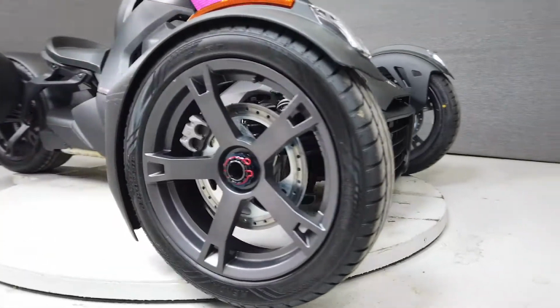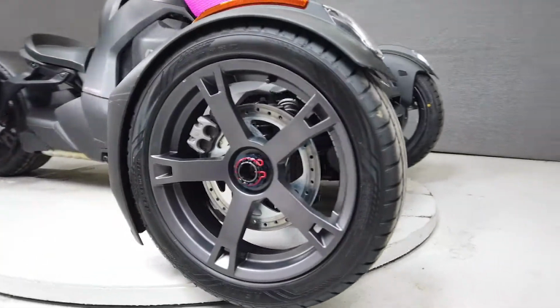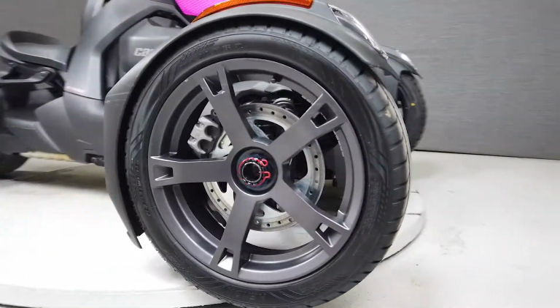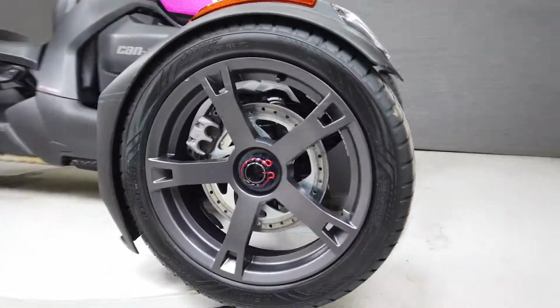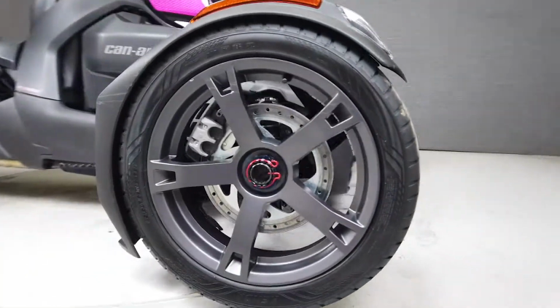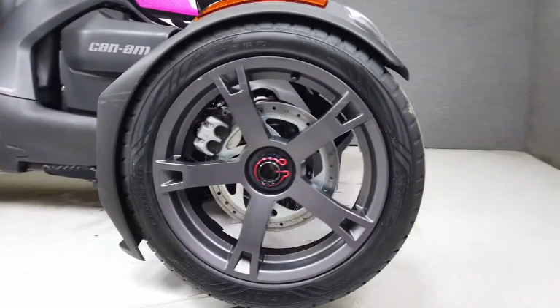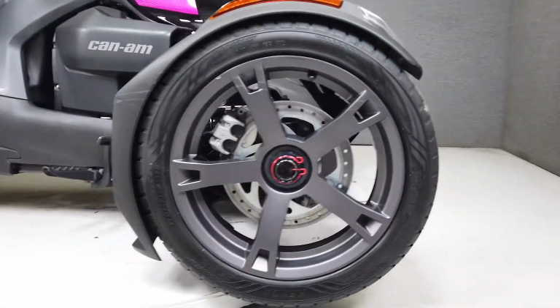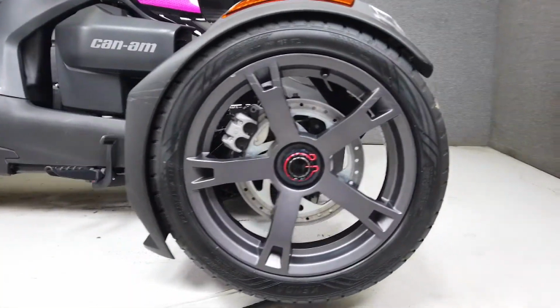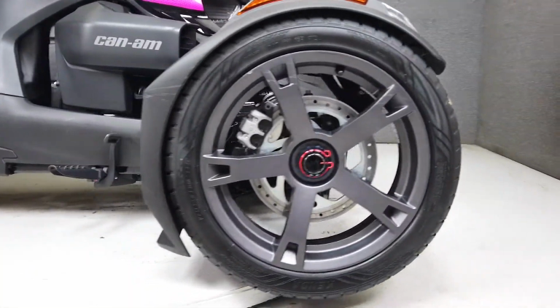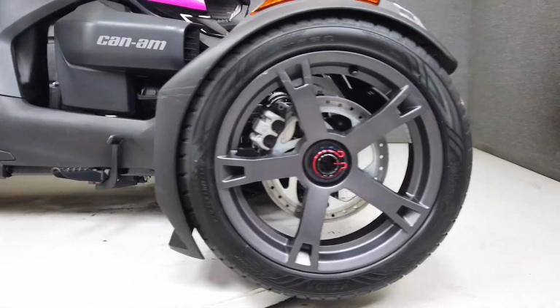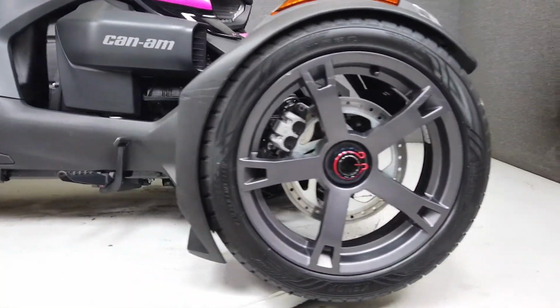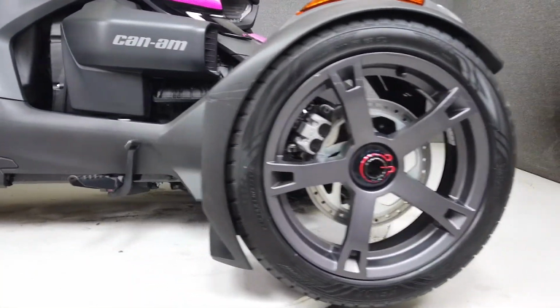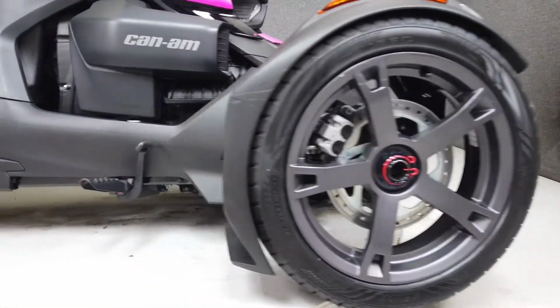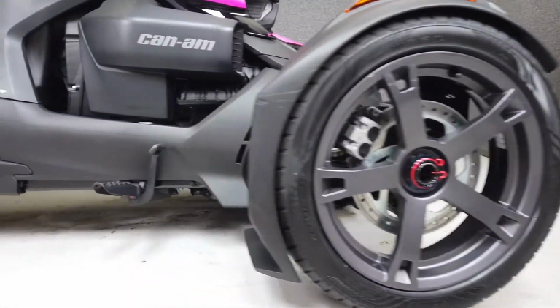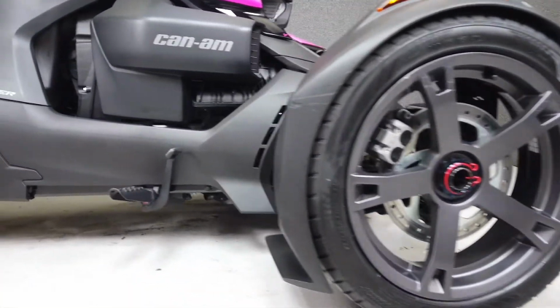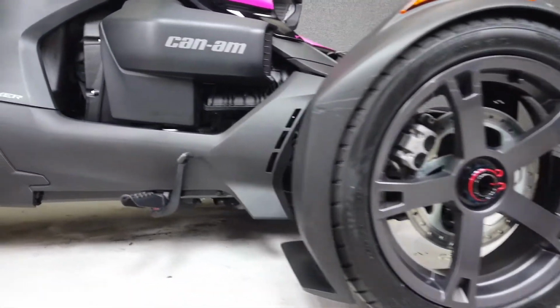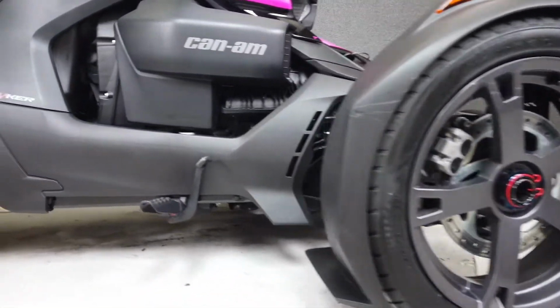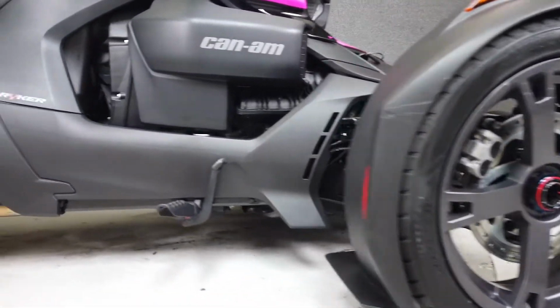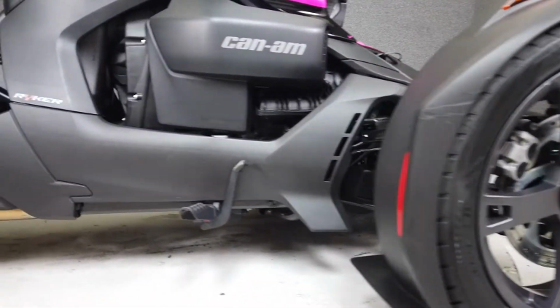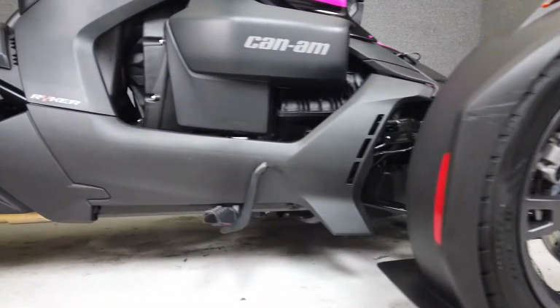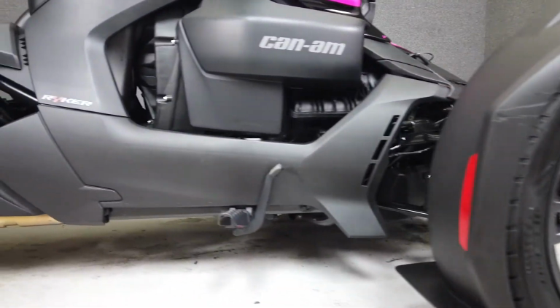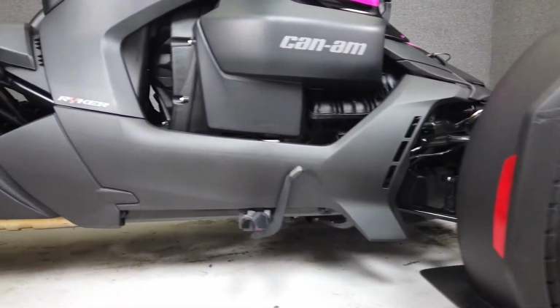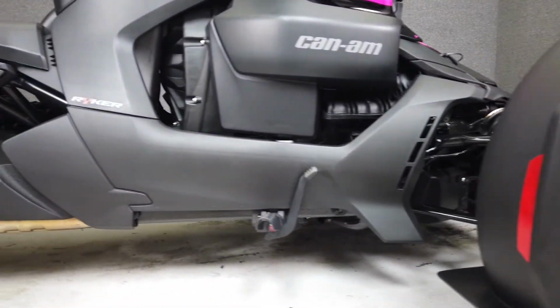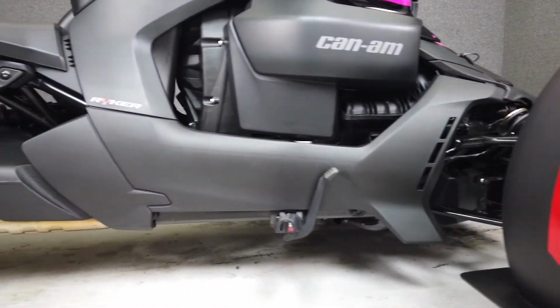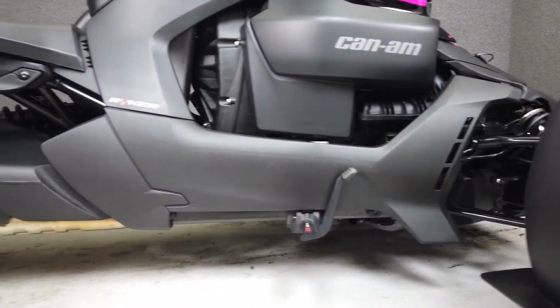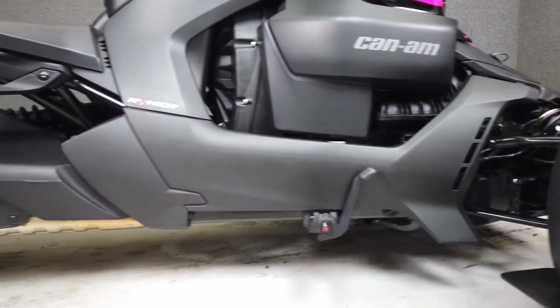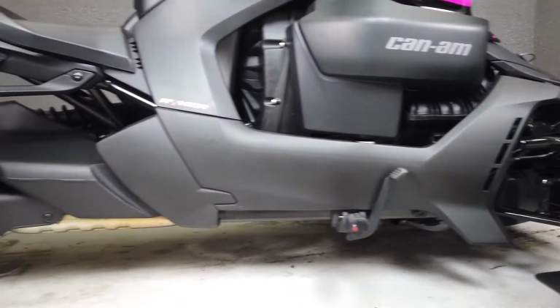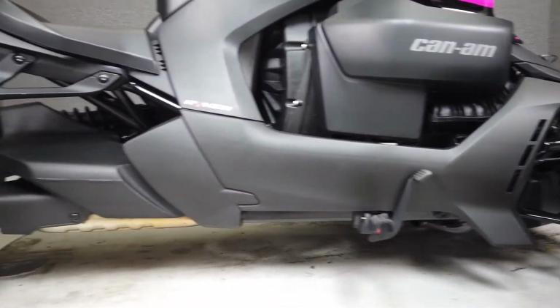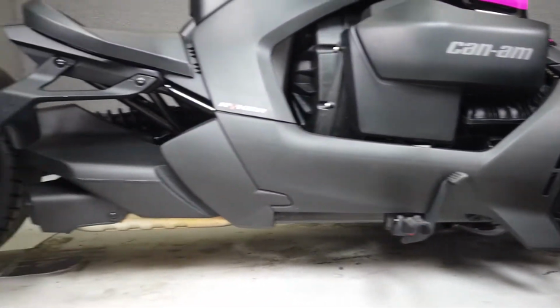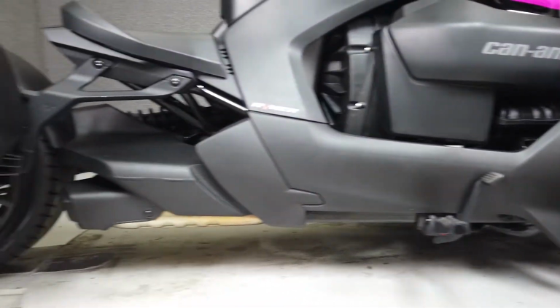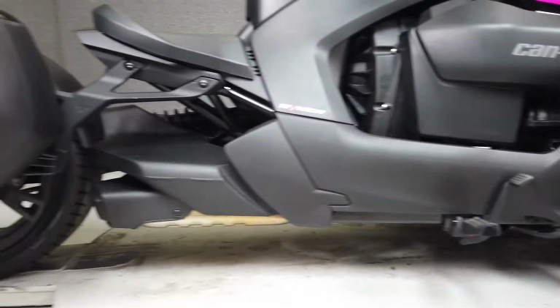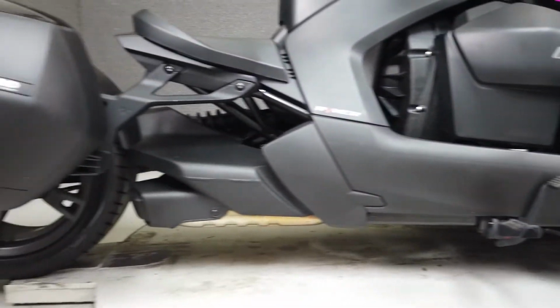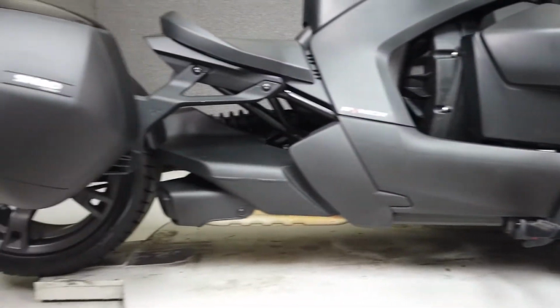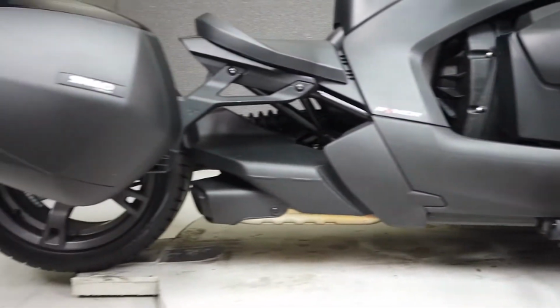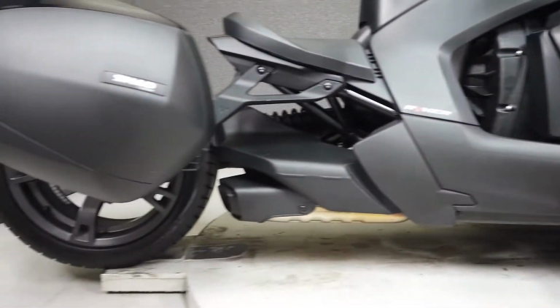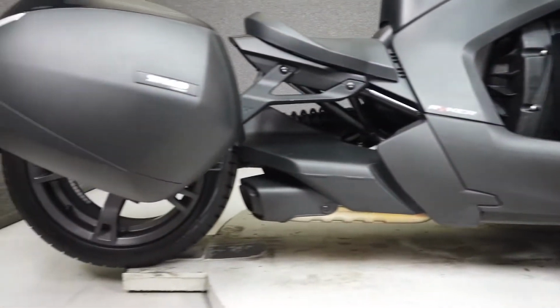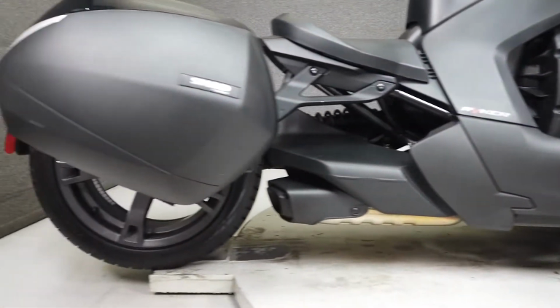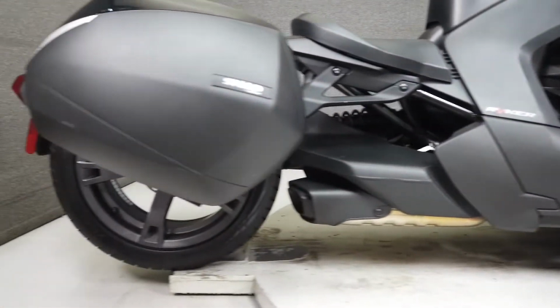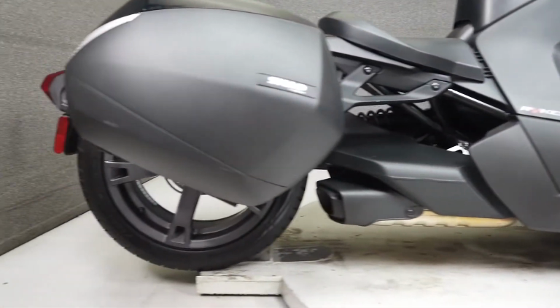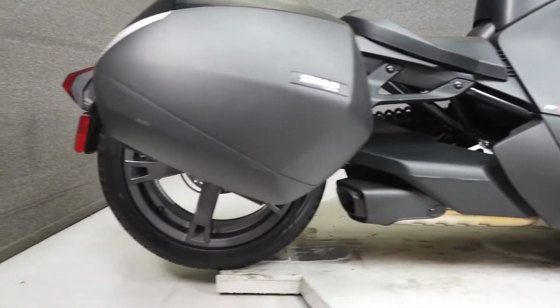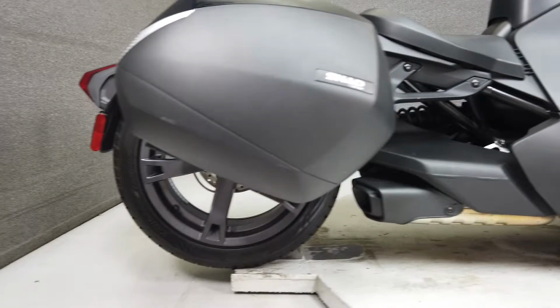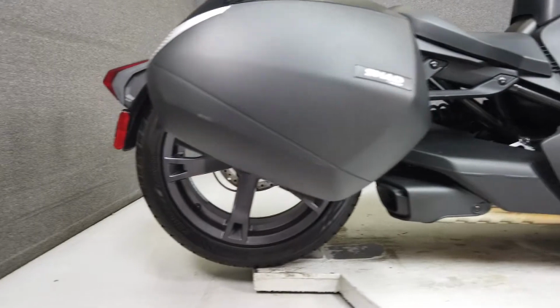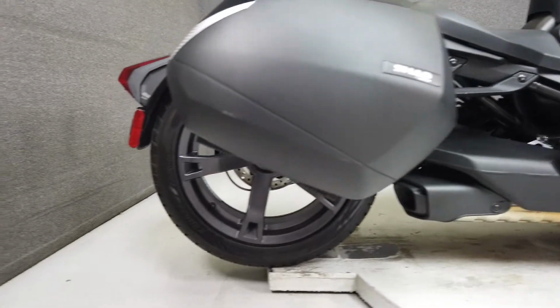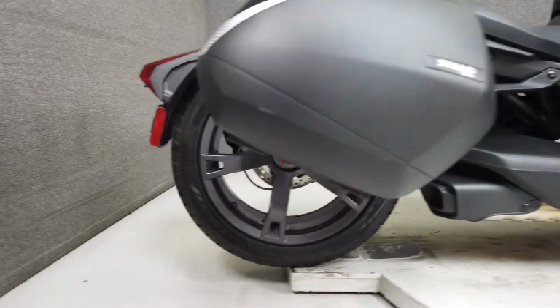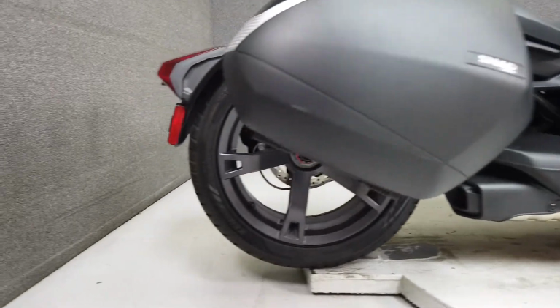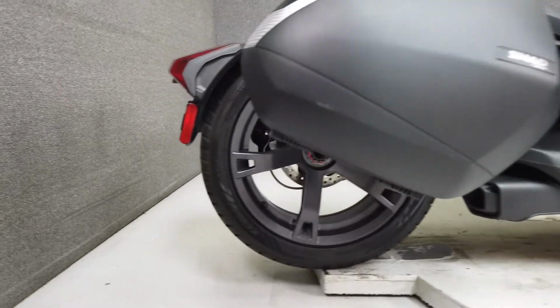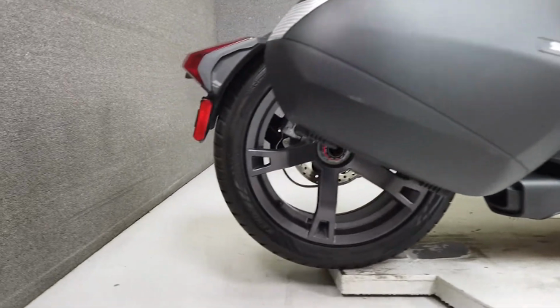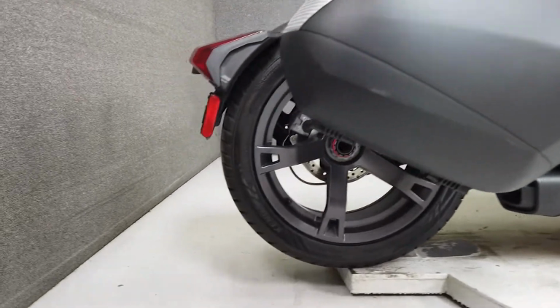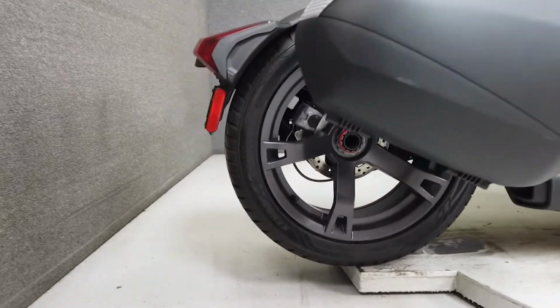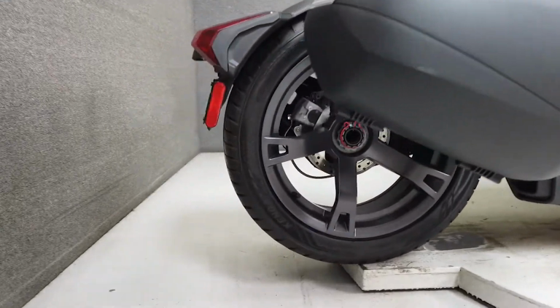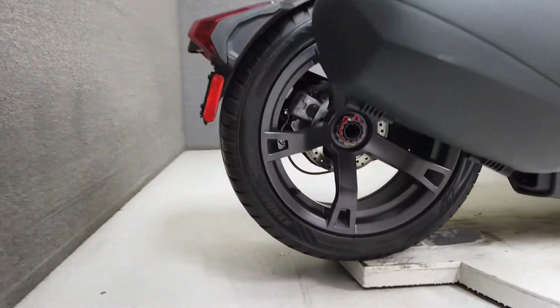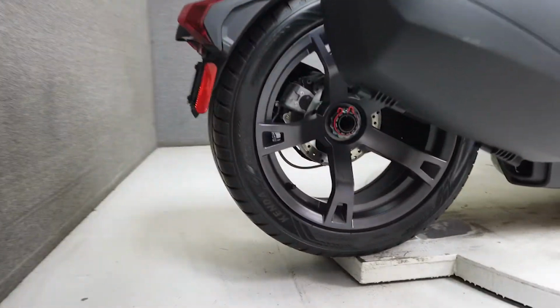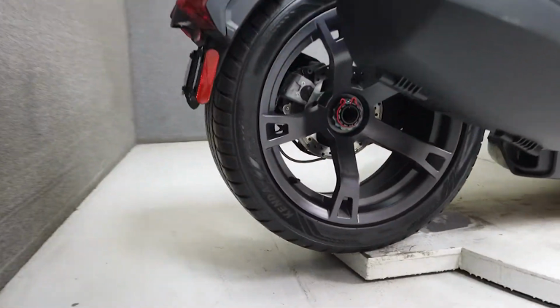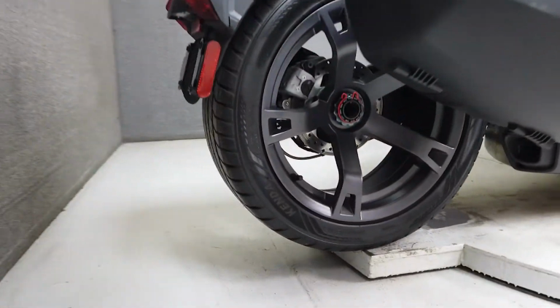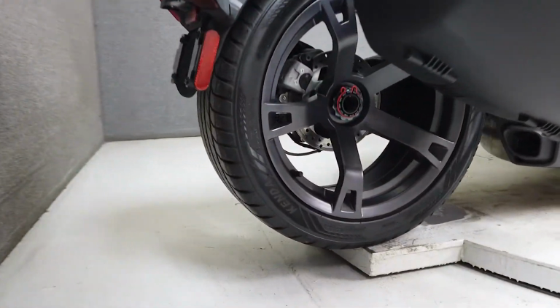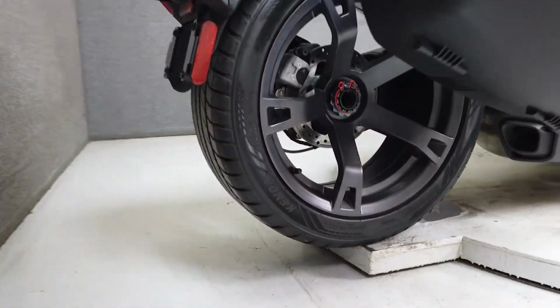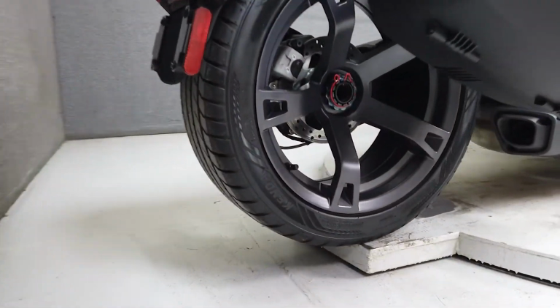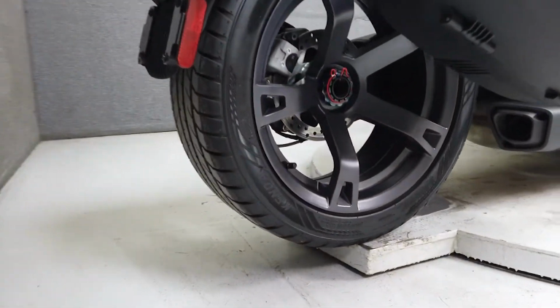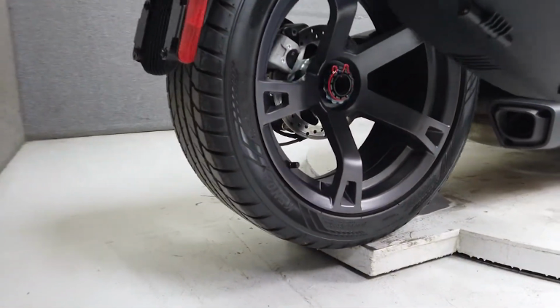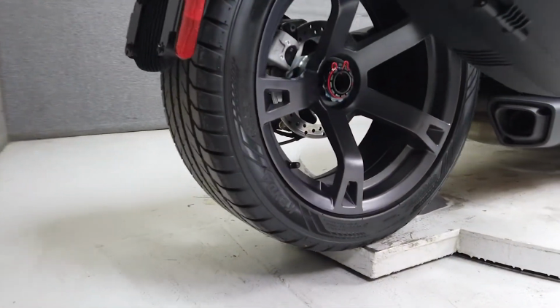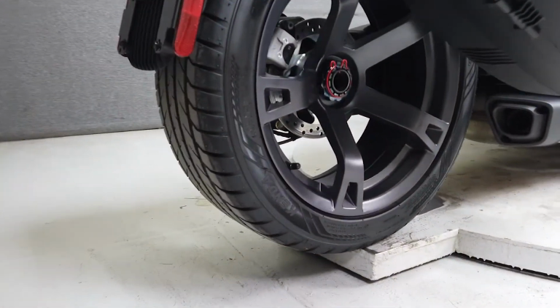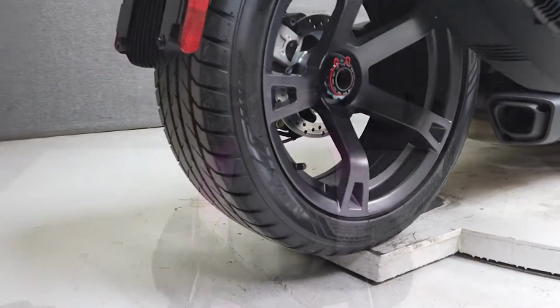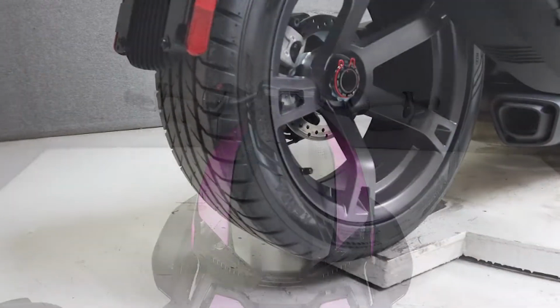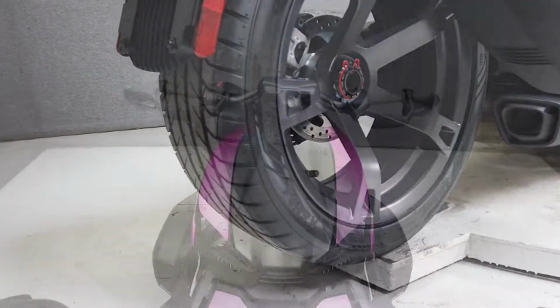It looks great as well, with futuristic styling and a low-slung riding position. It's been upgraded with a saddlebag and is ready to ride.